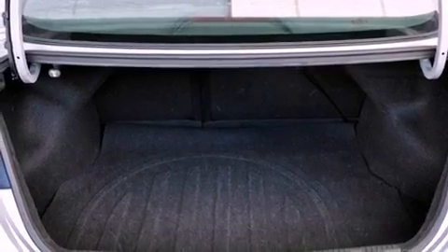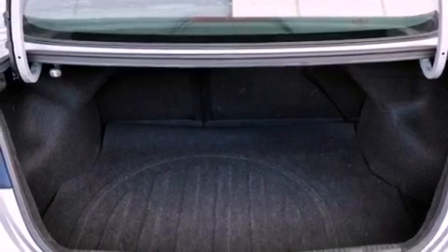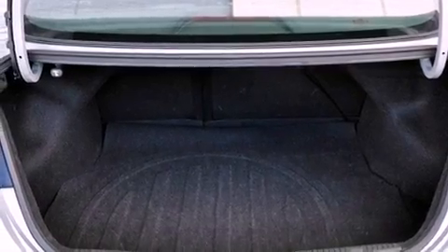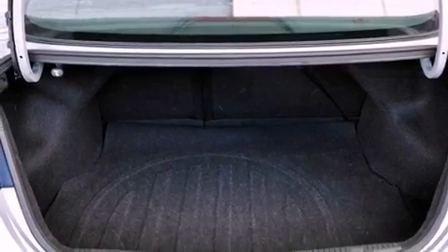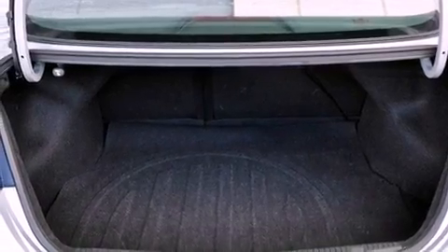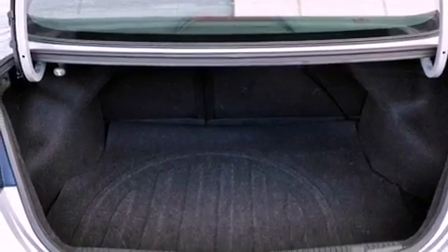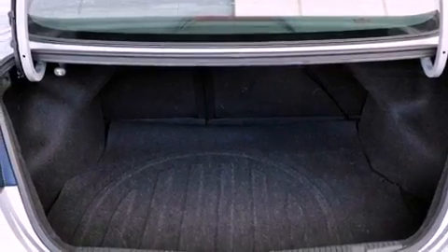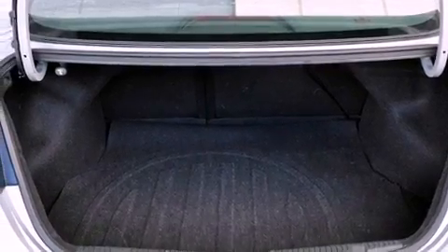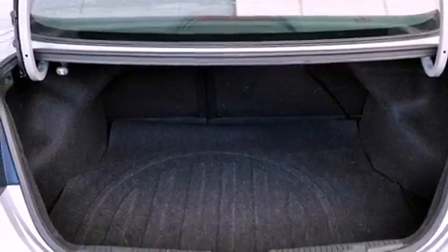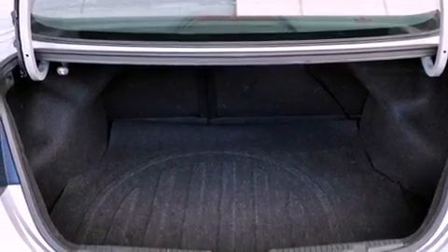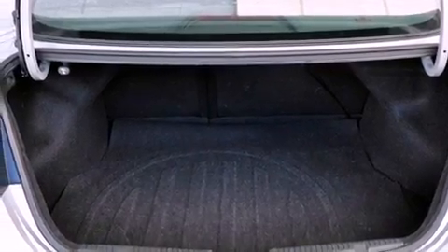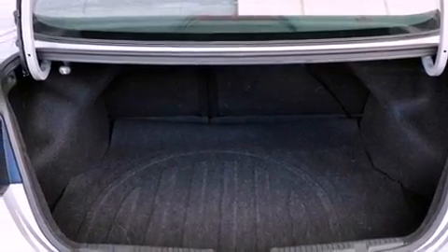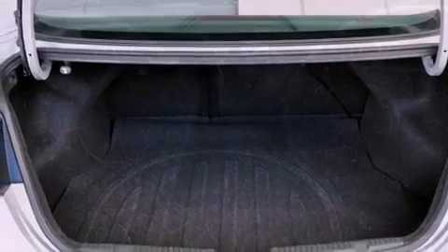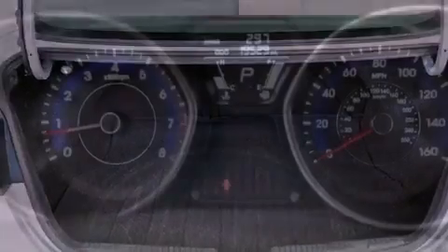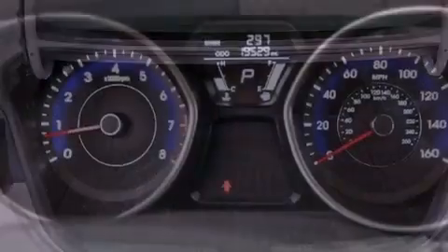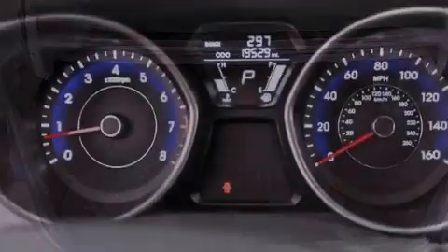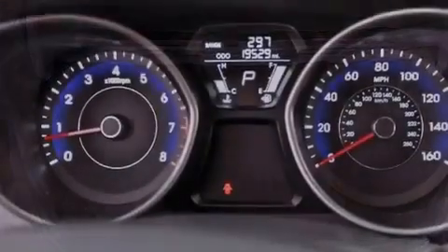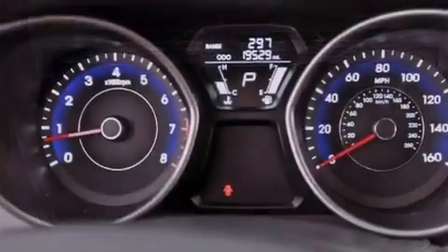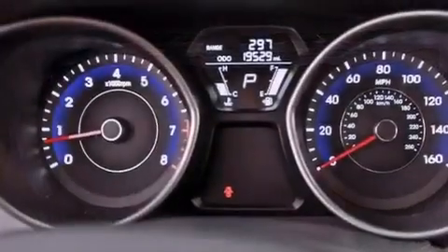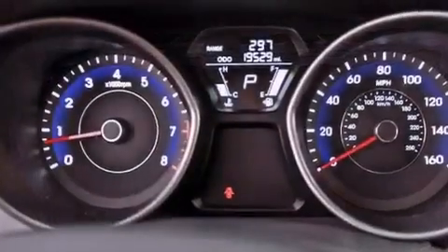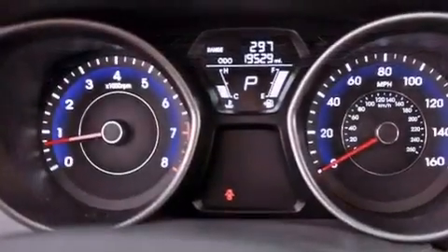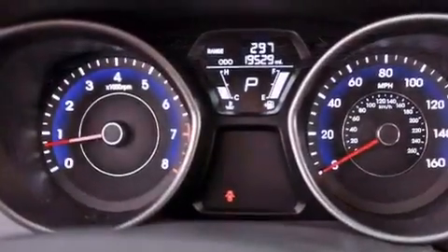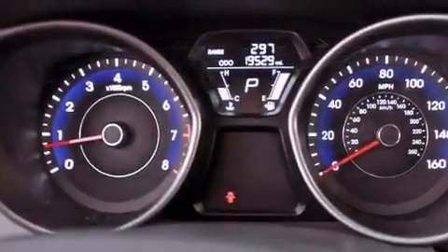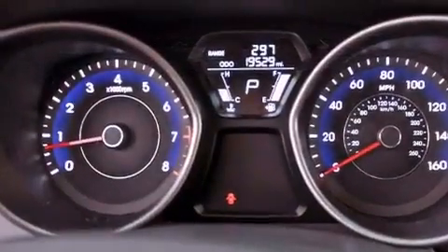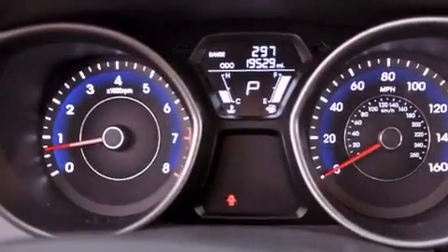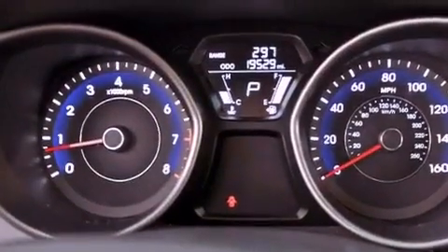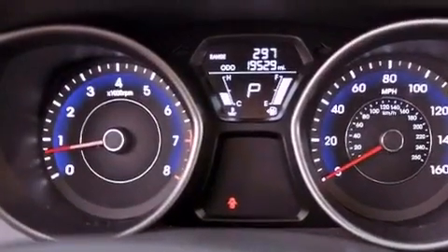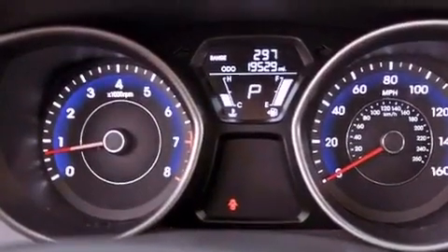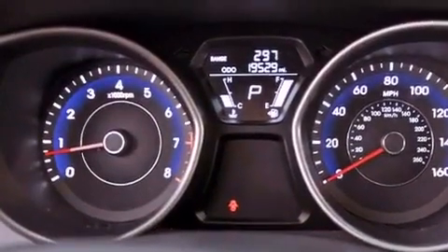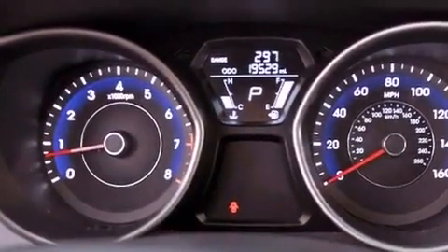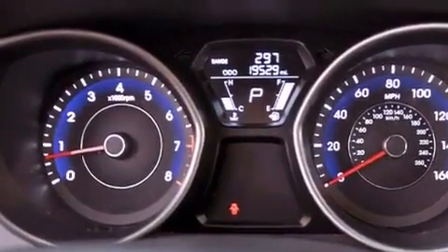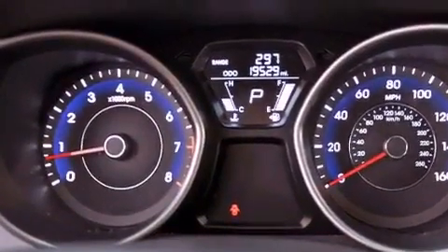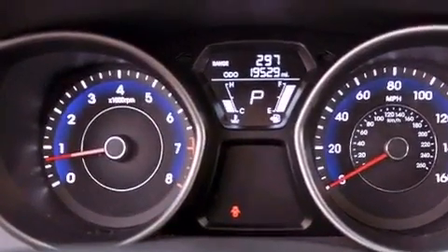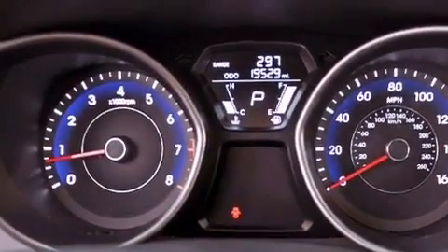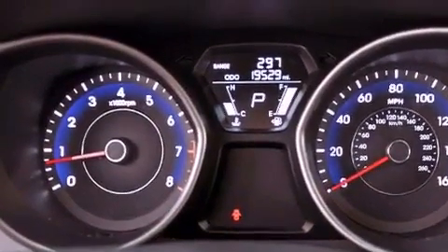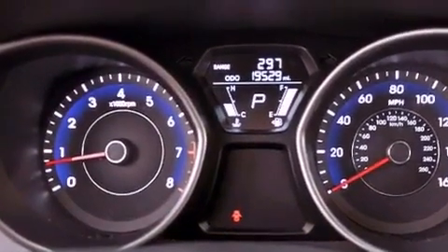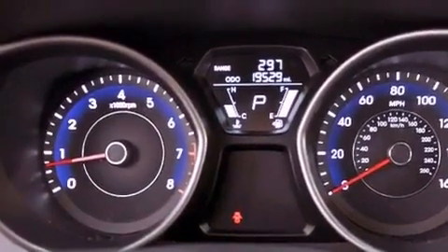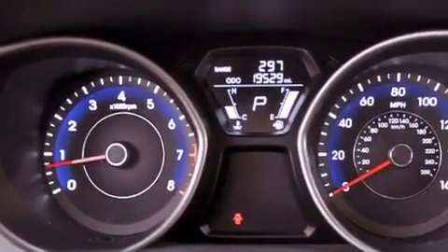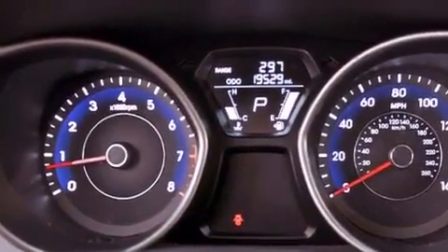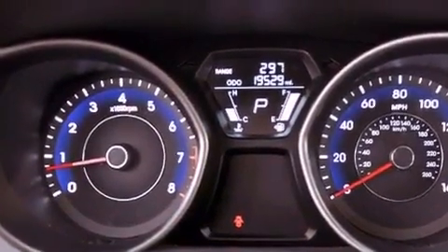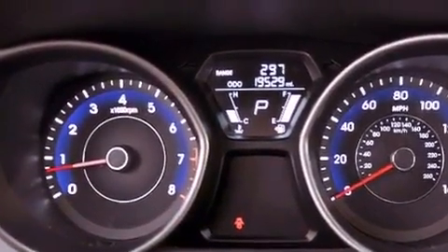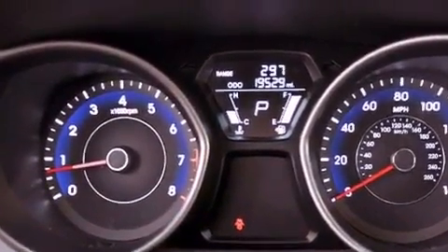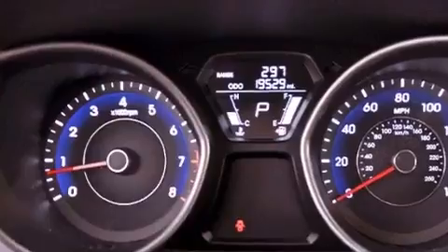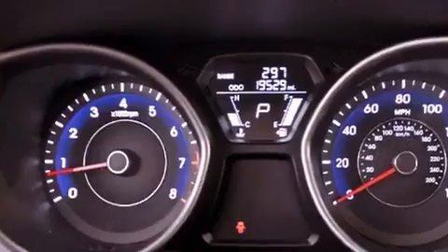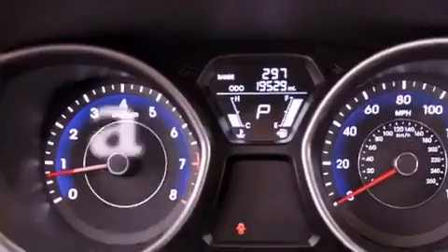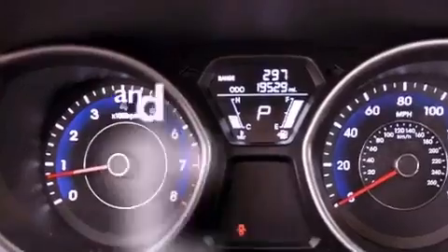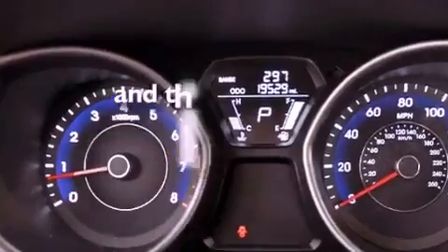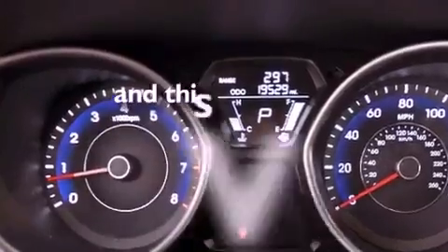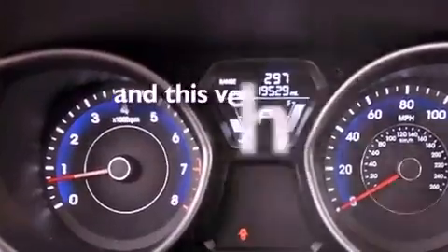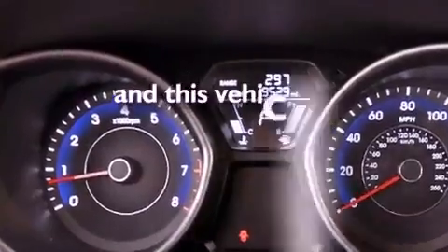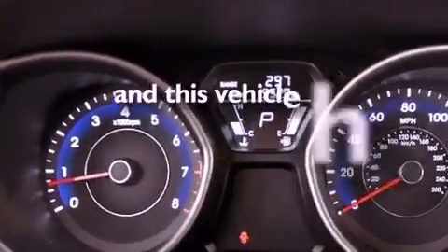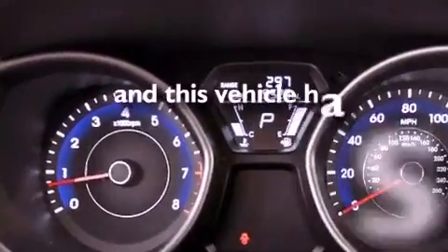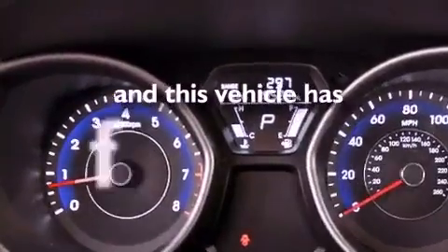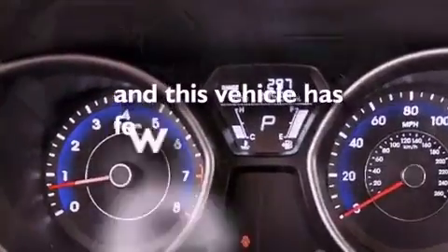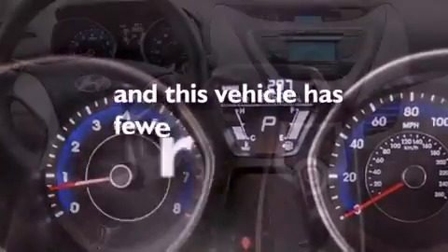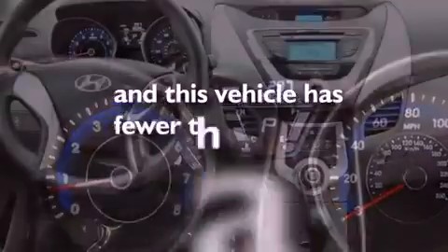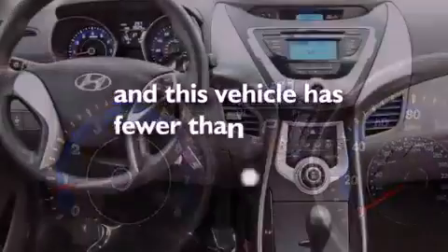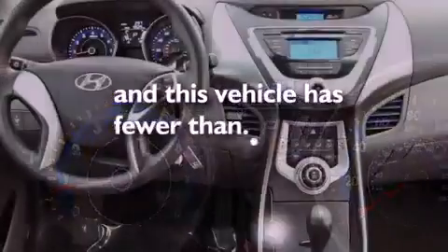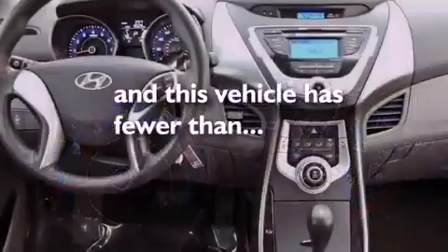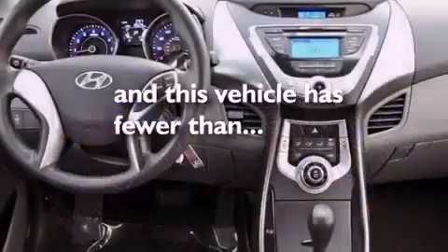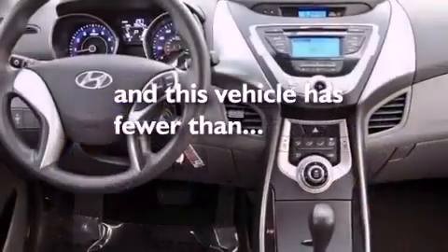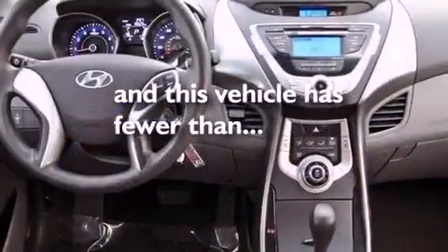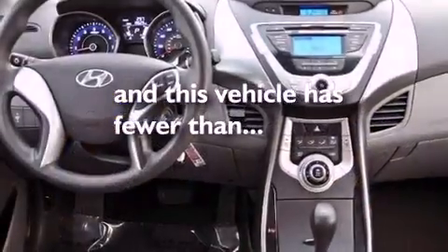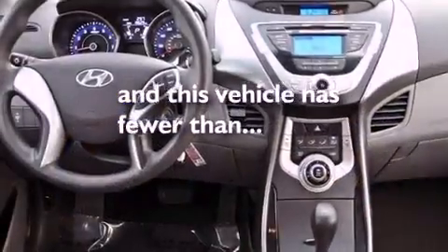A chrome grille, an anti-lock braking system, air conditioning, and this vehicle has less than 20,000 miles.